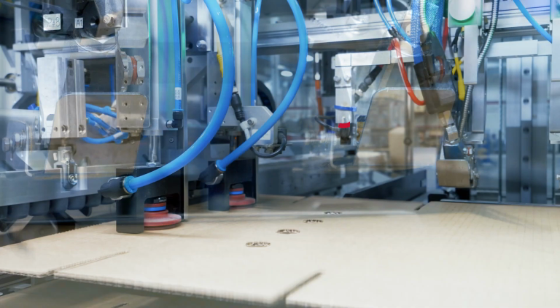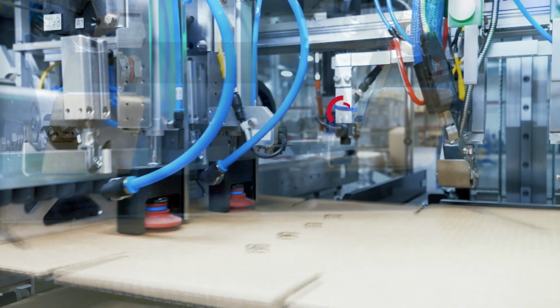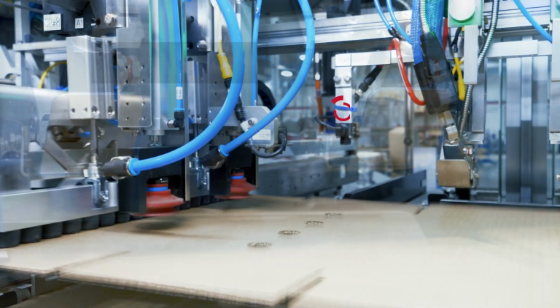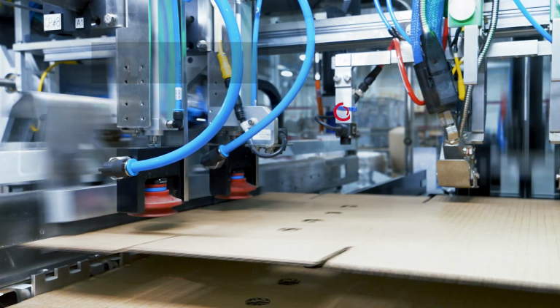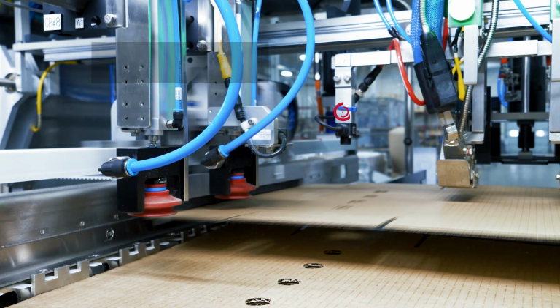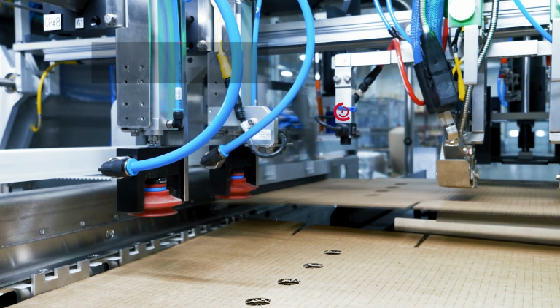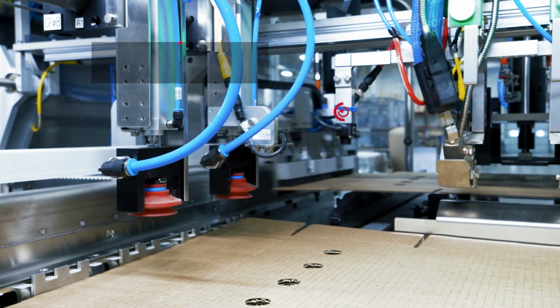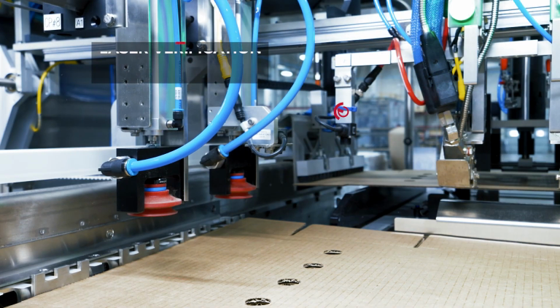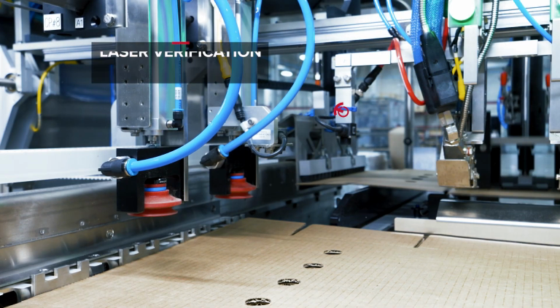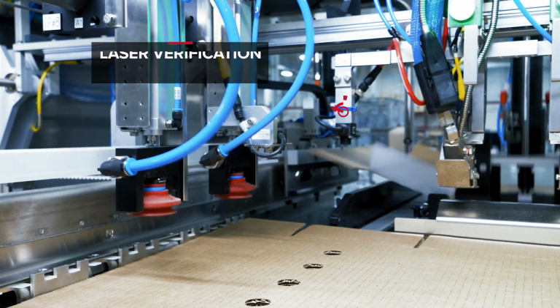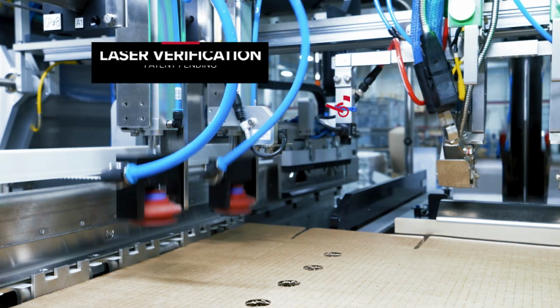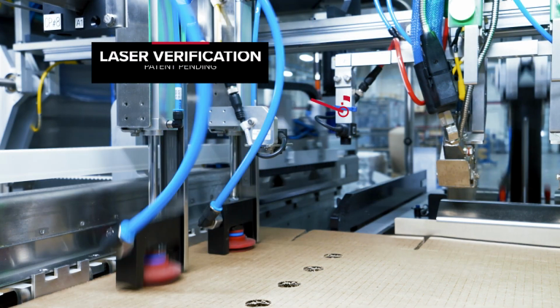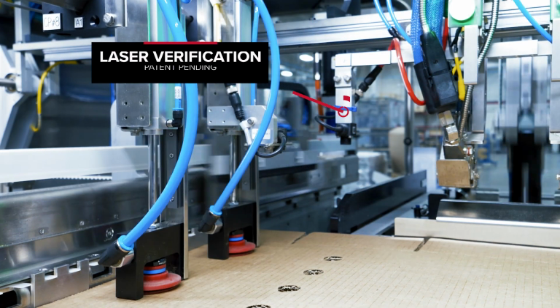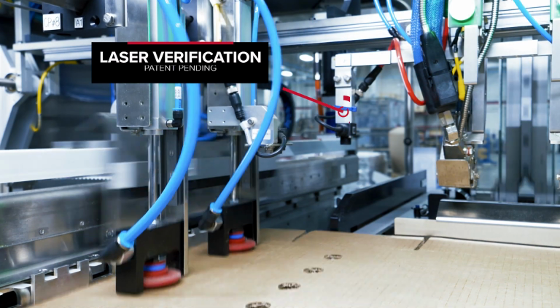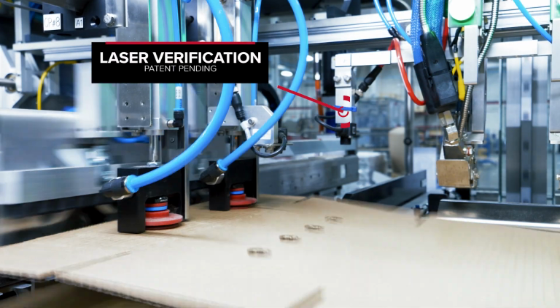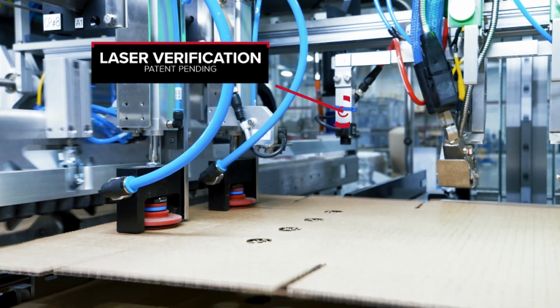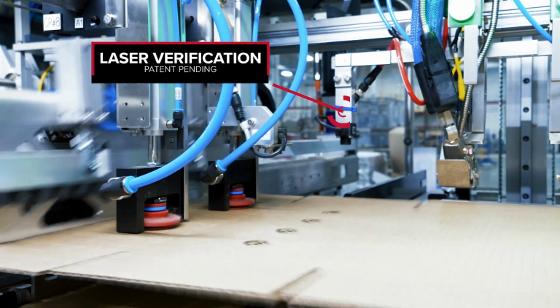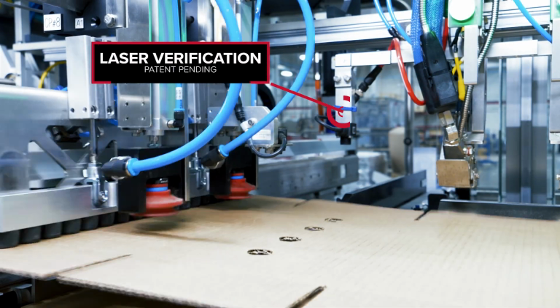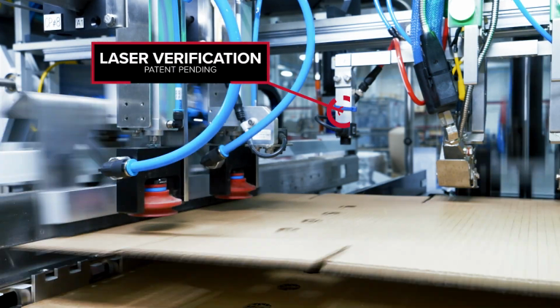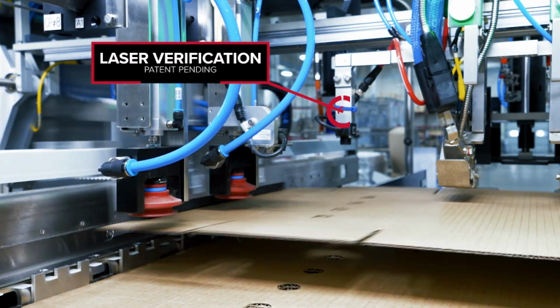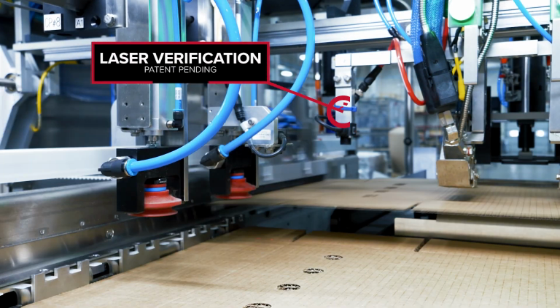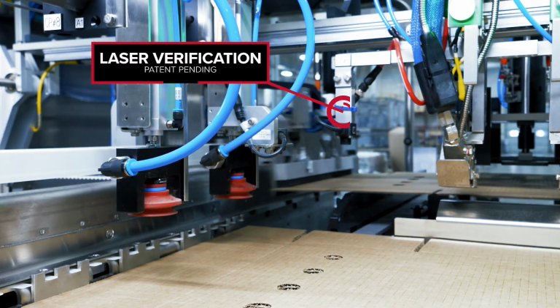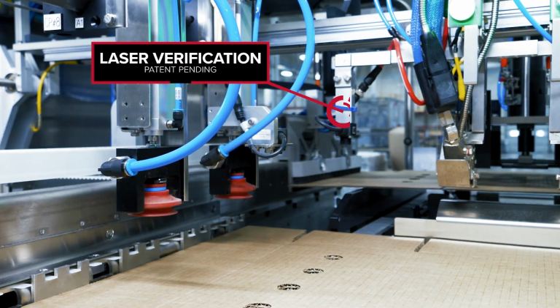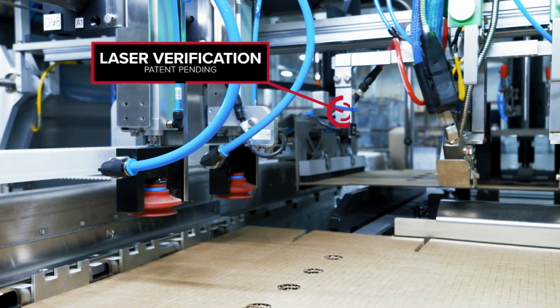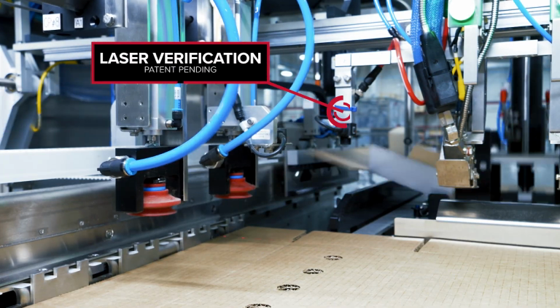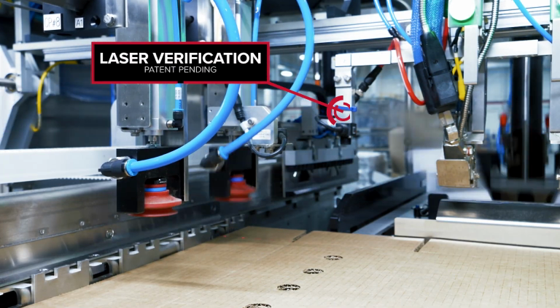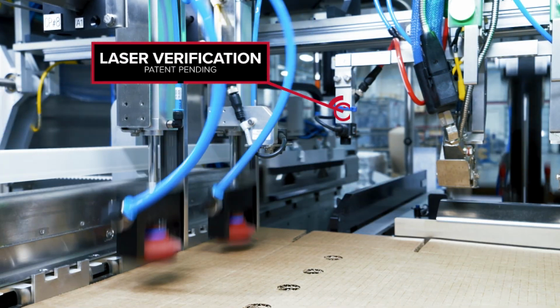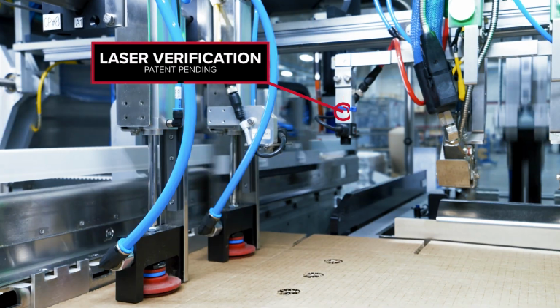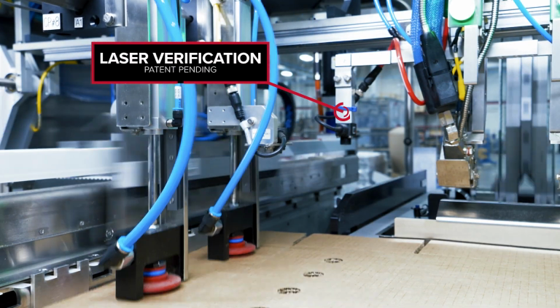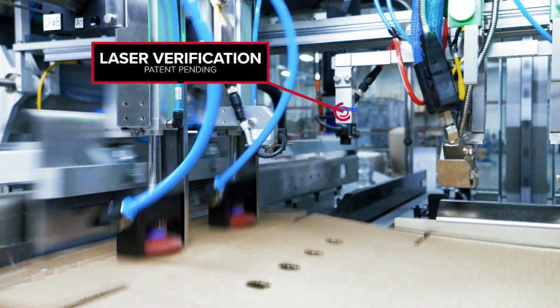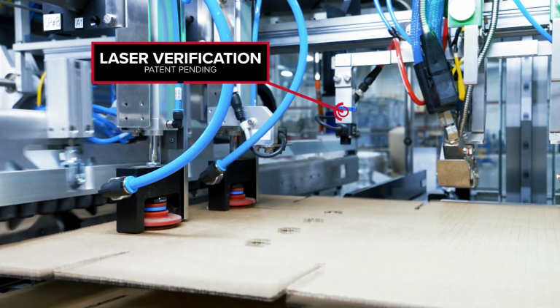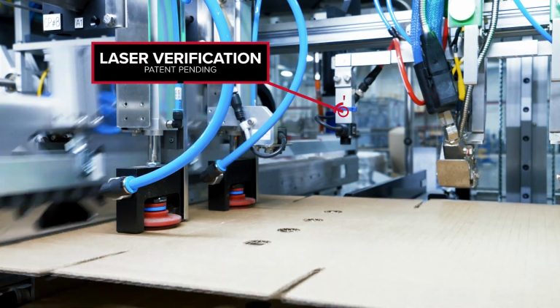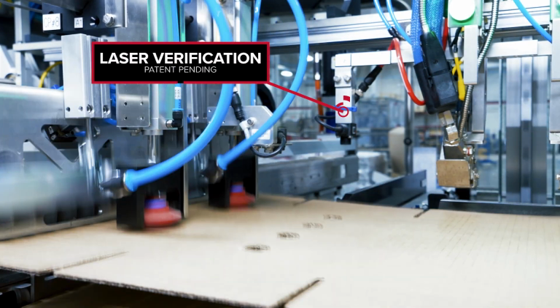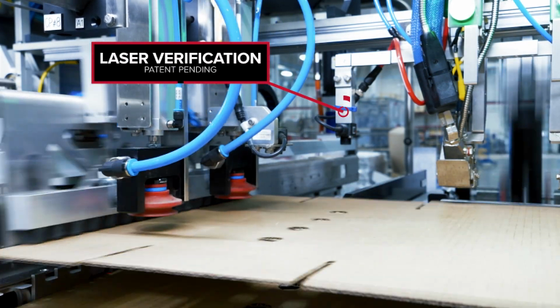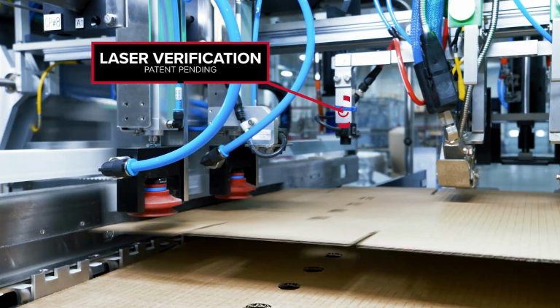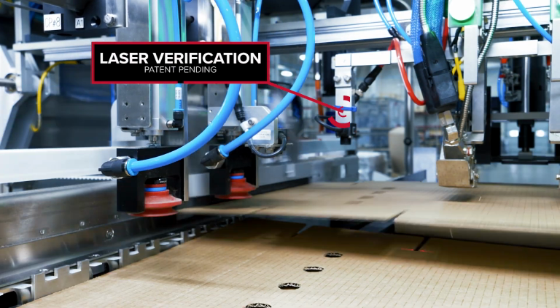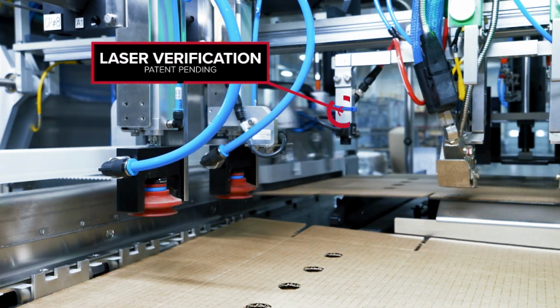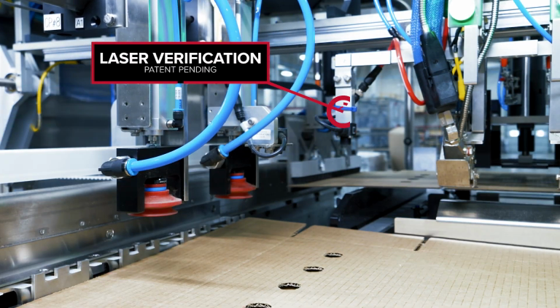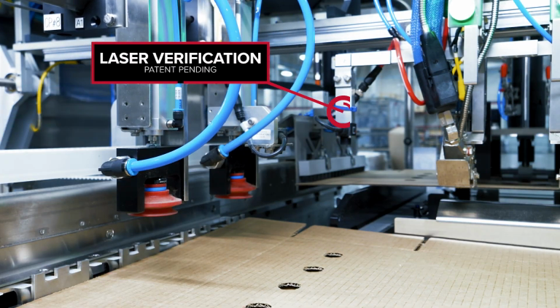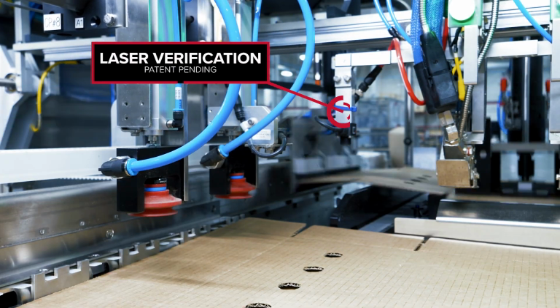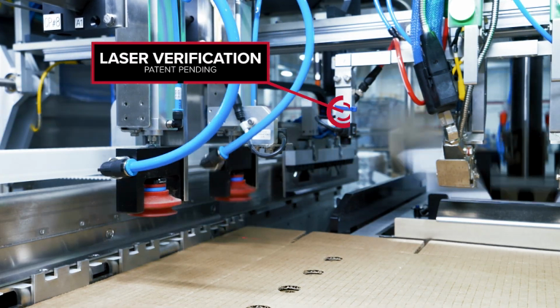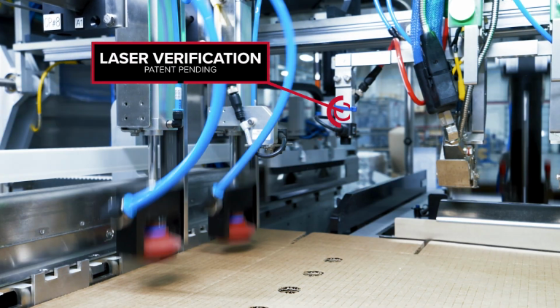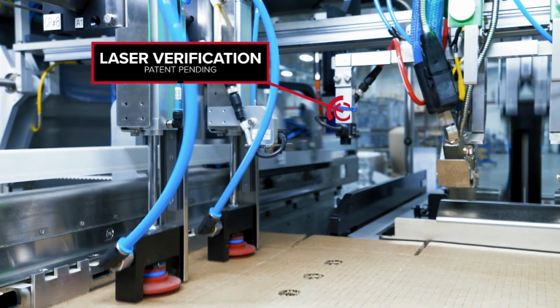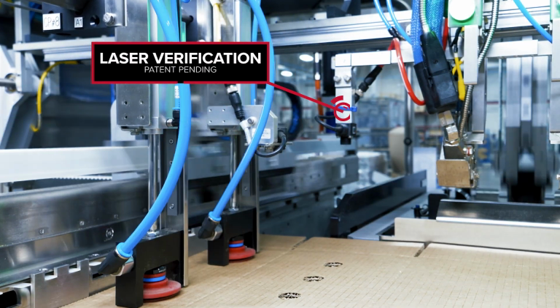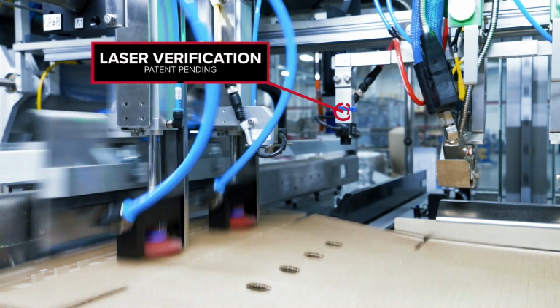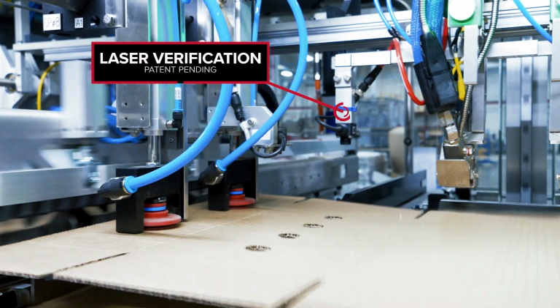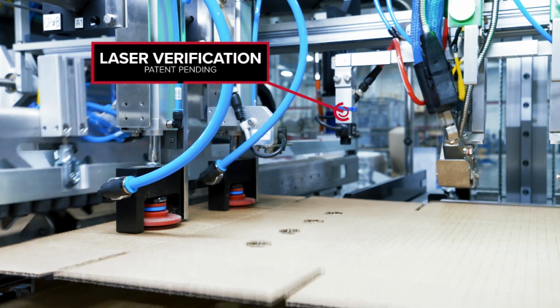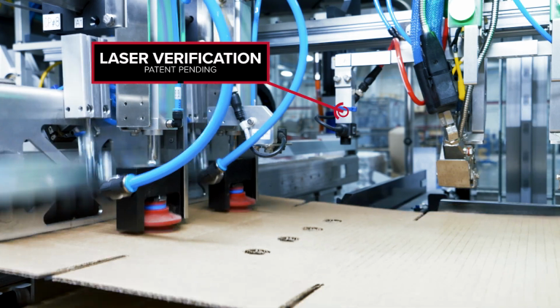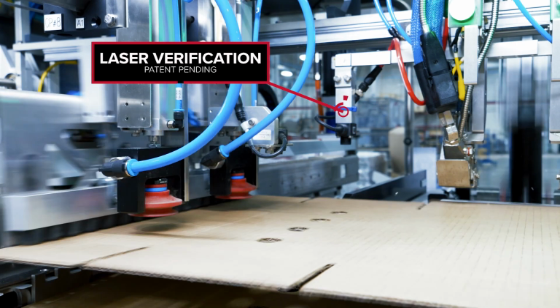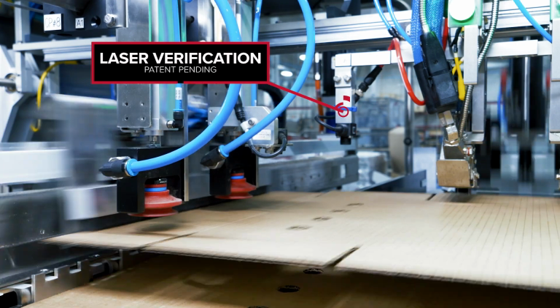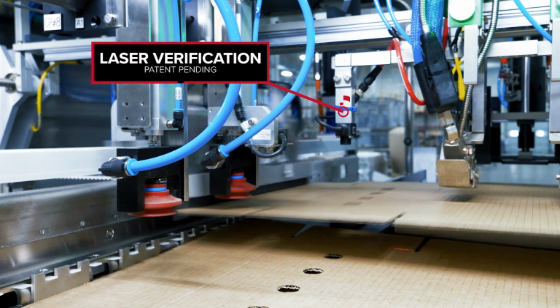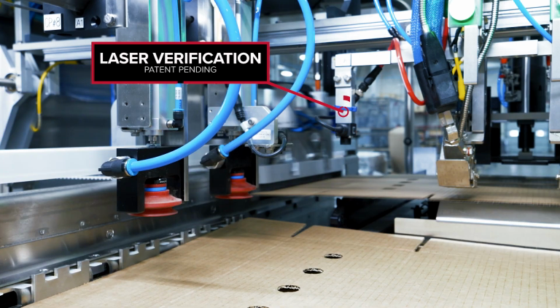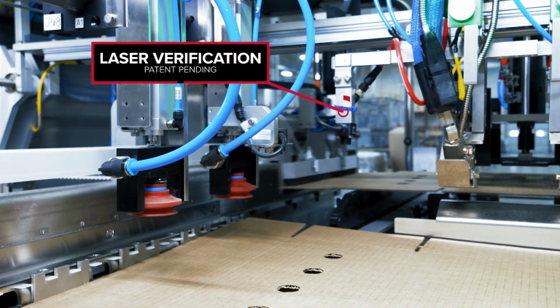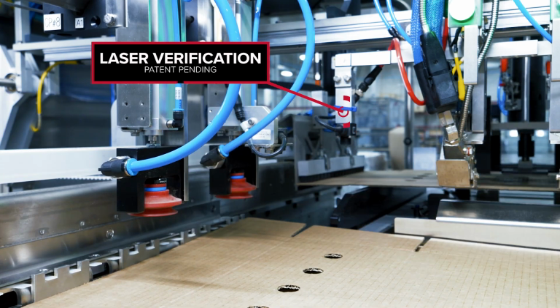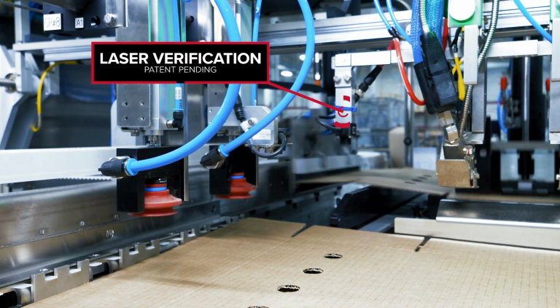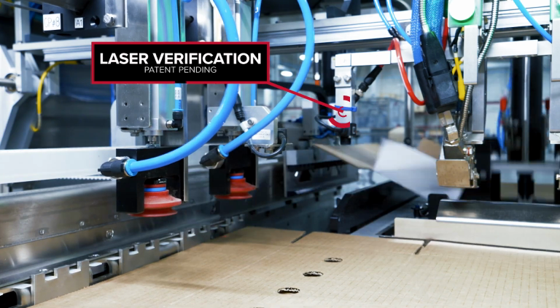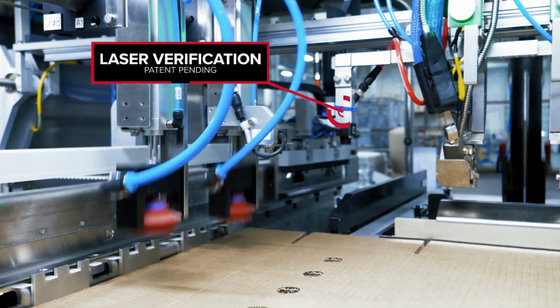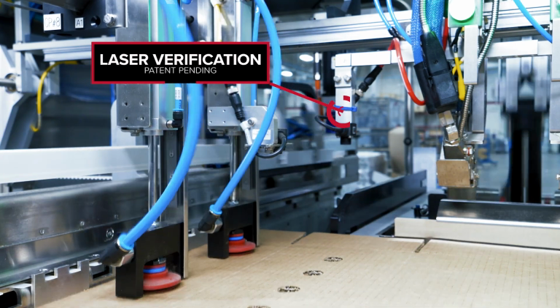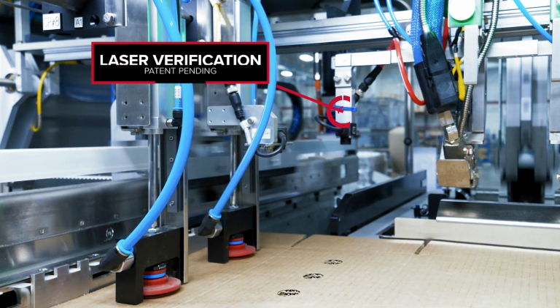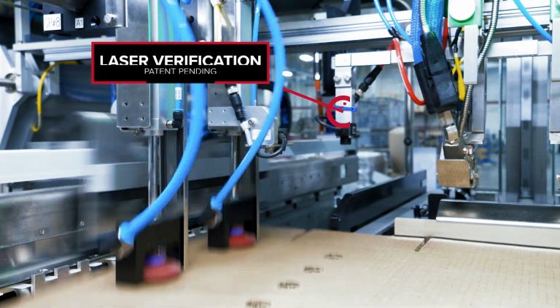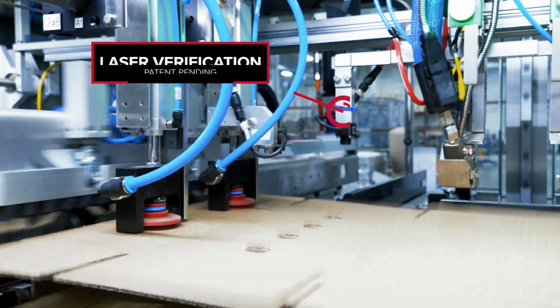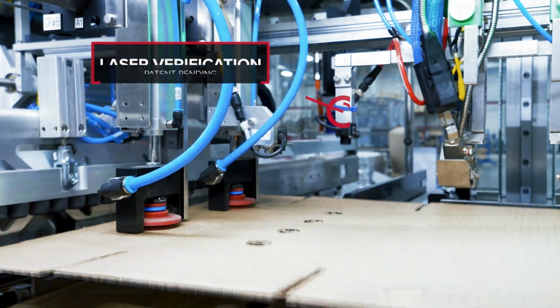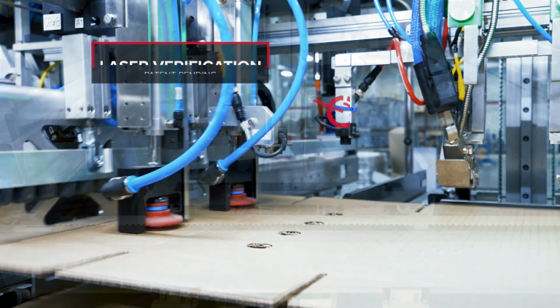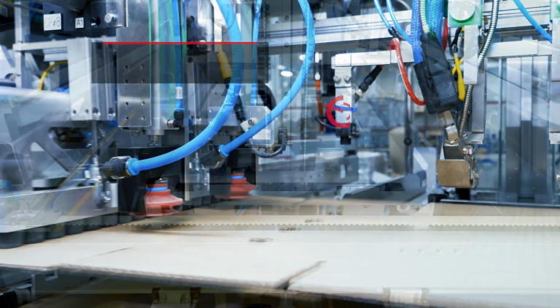From there, our laser verification system provides live feedback of every blank so it can be perfectly positioned over the forming cavity.